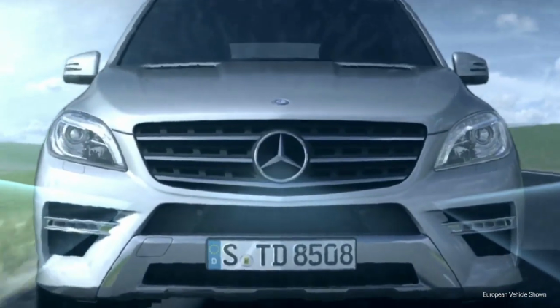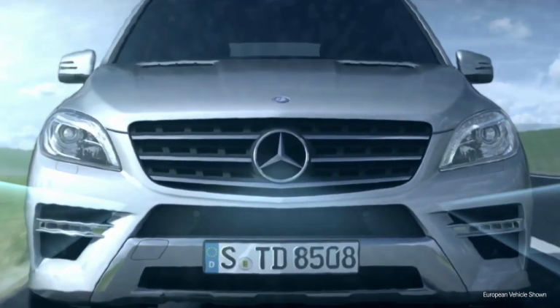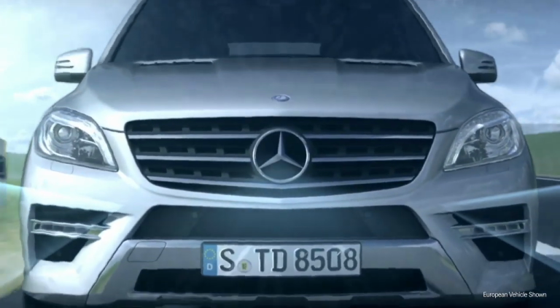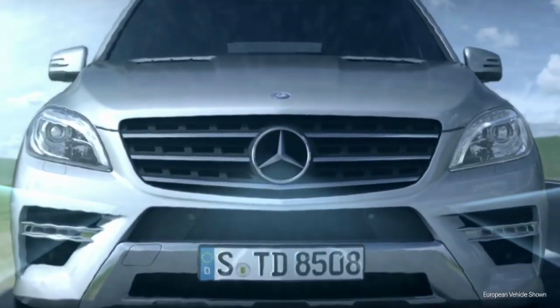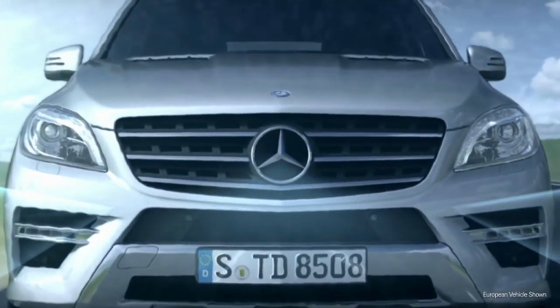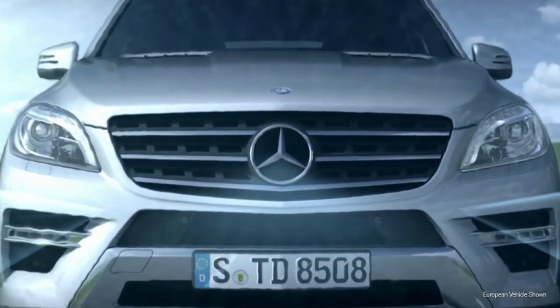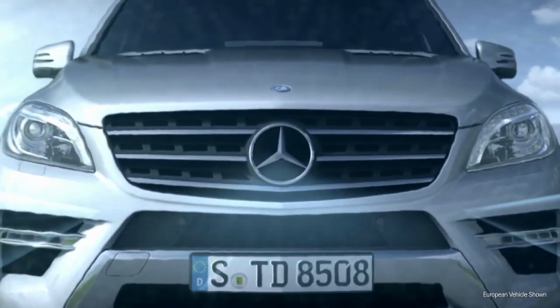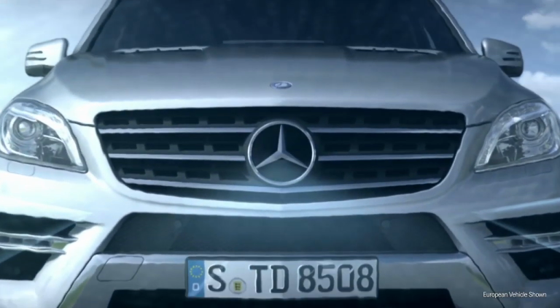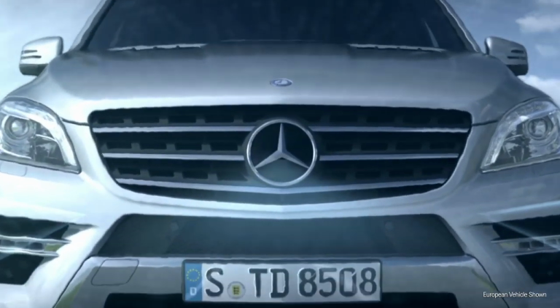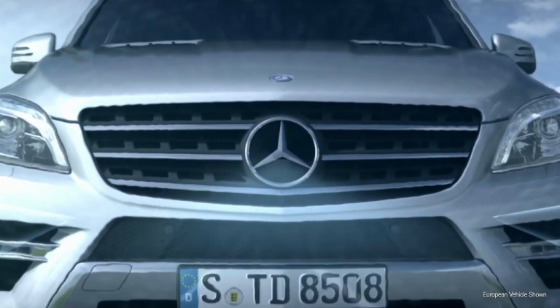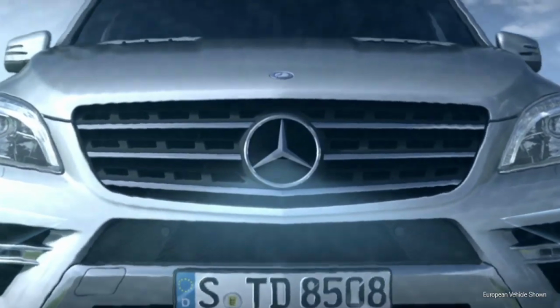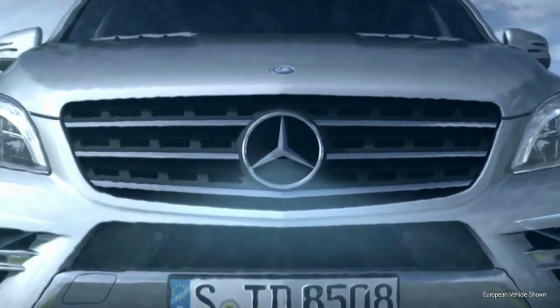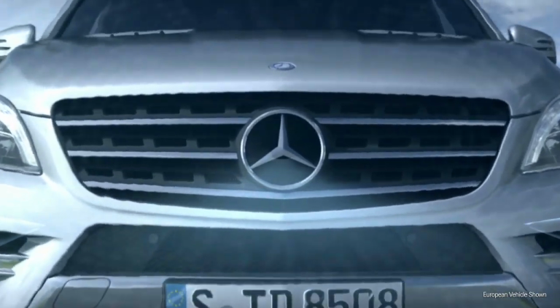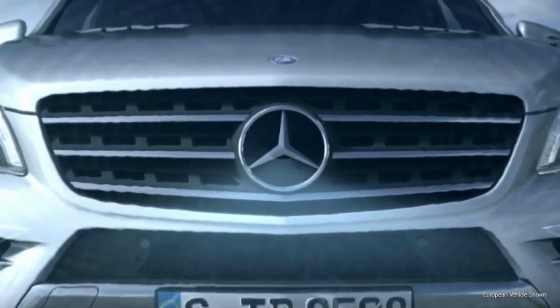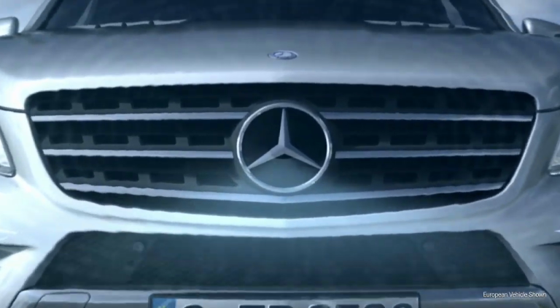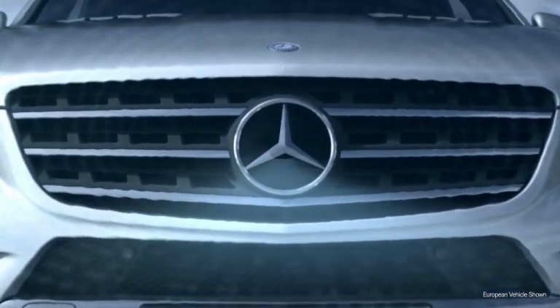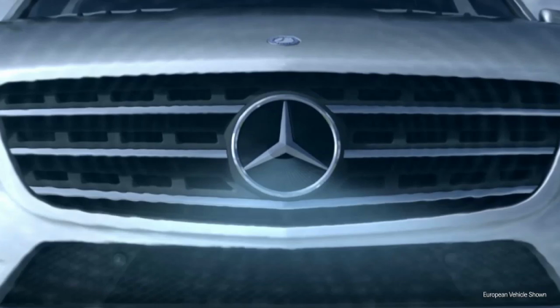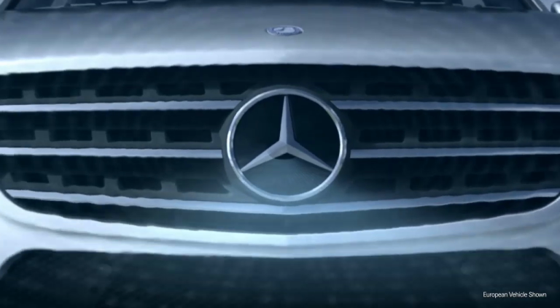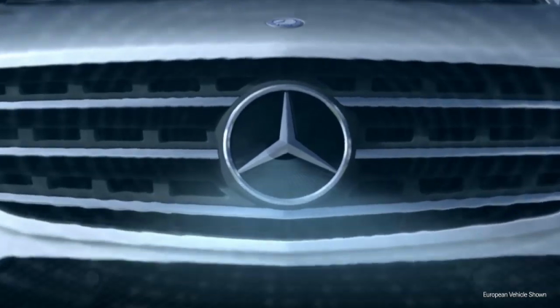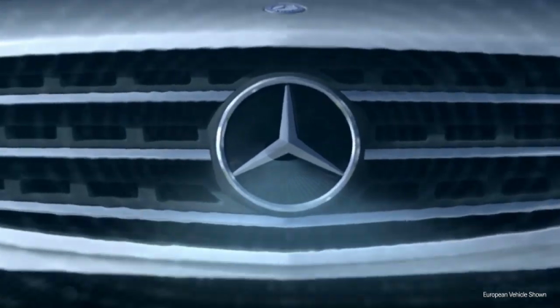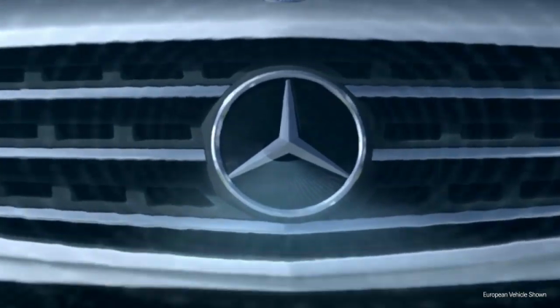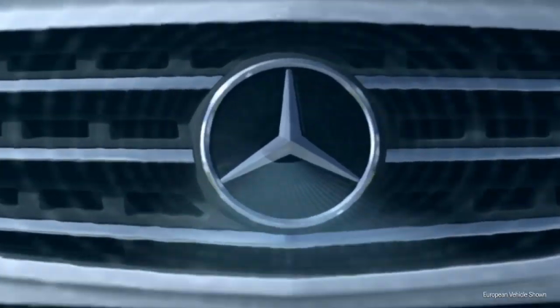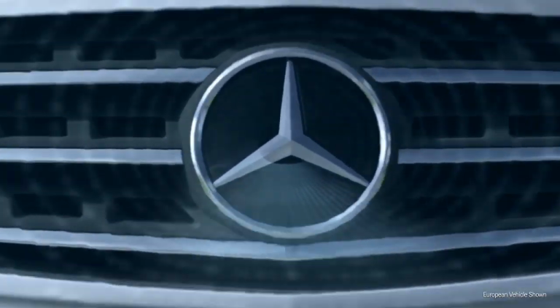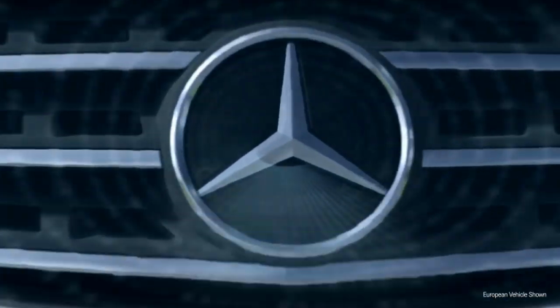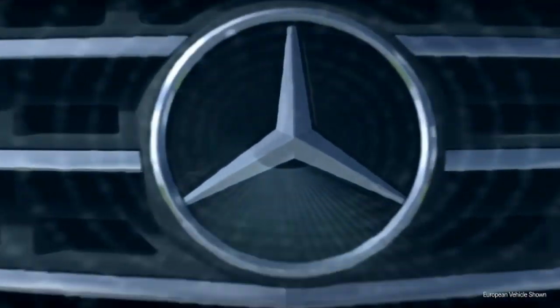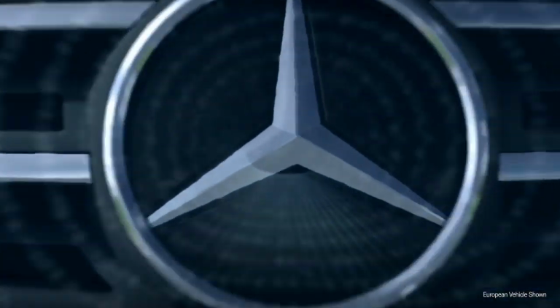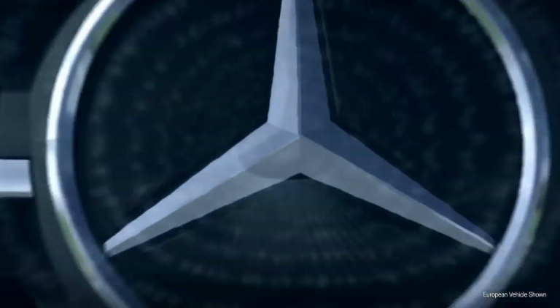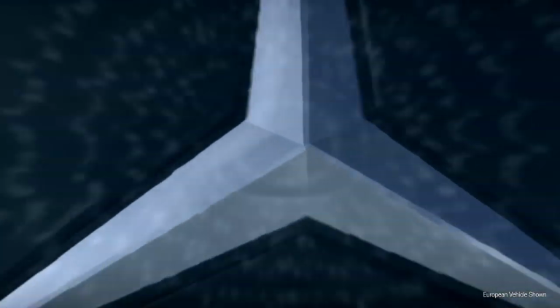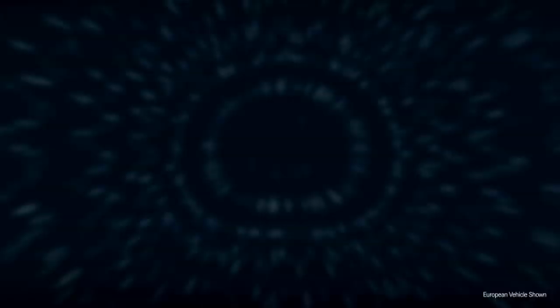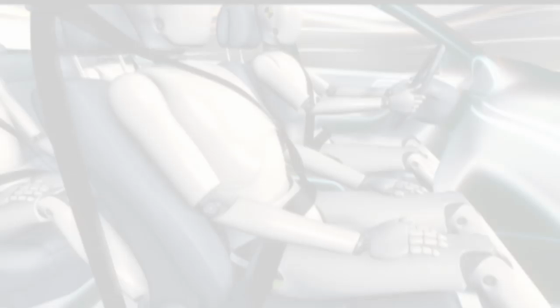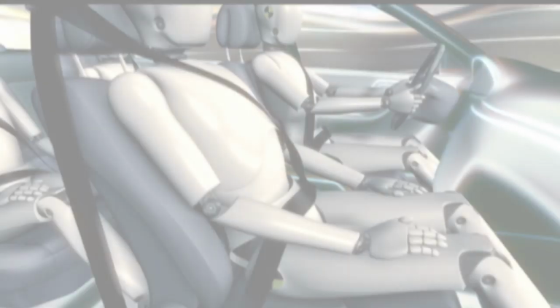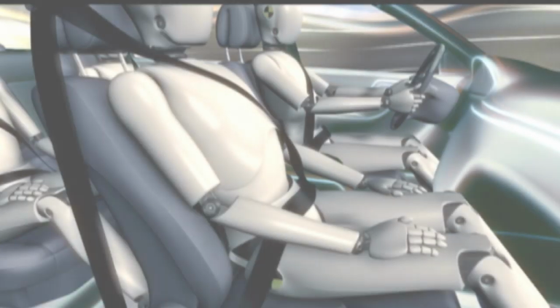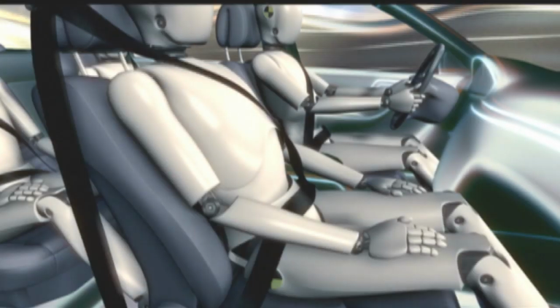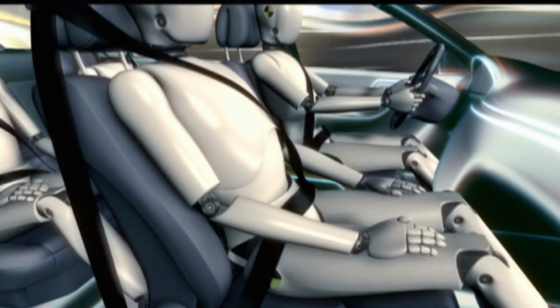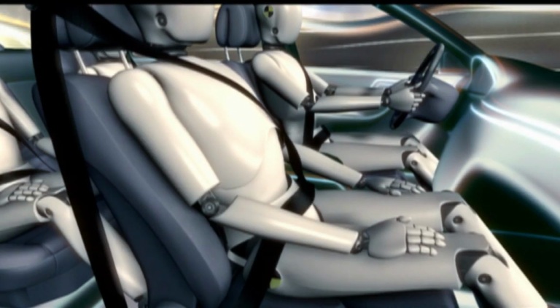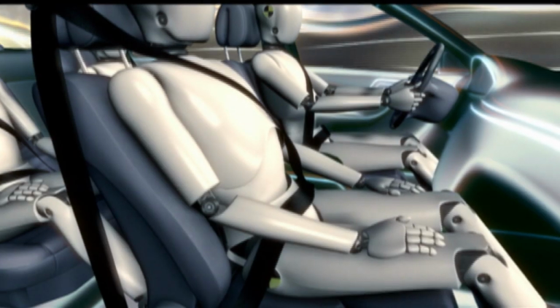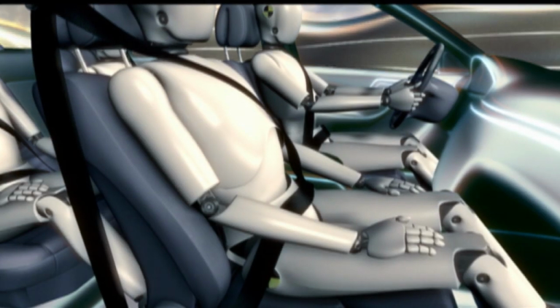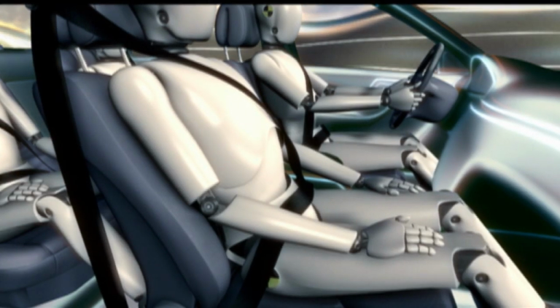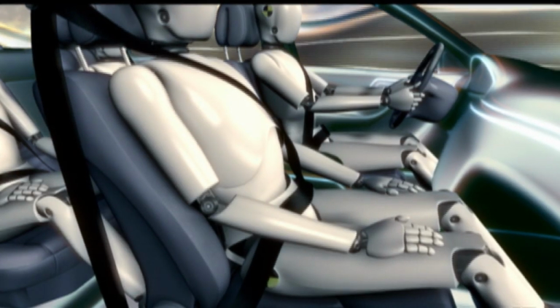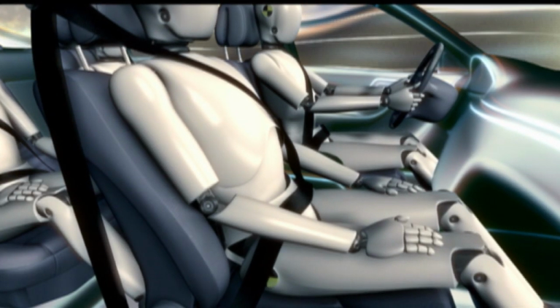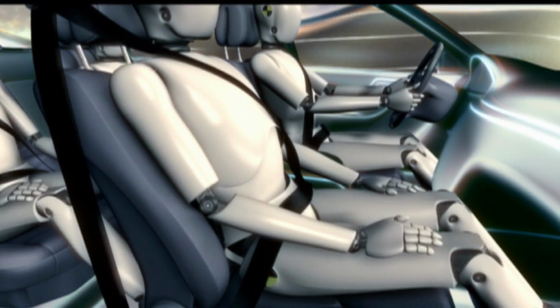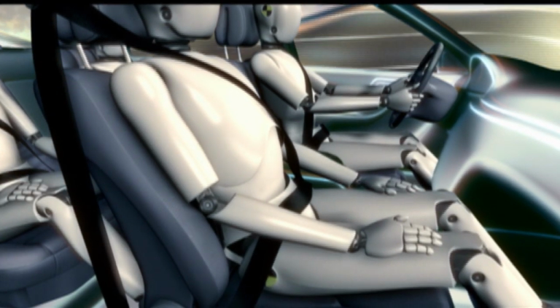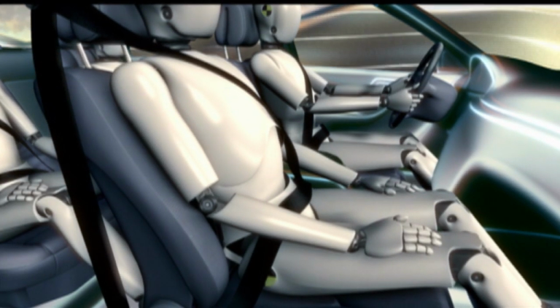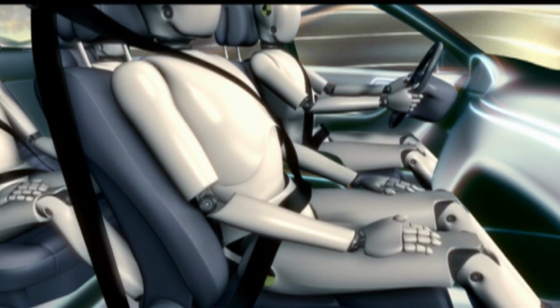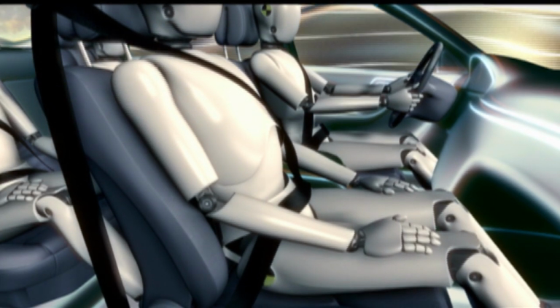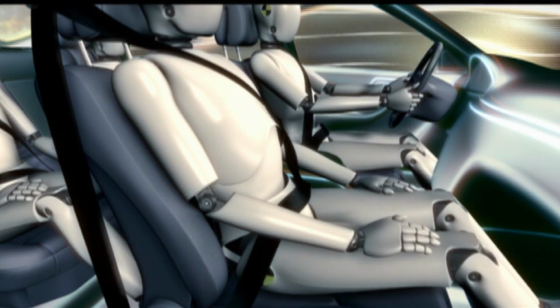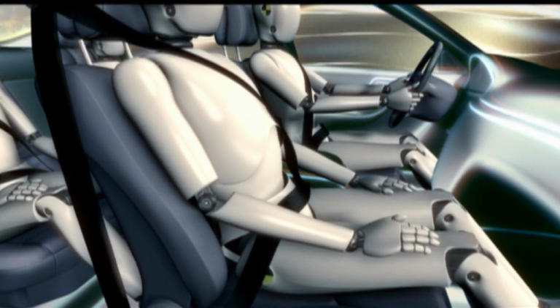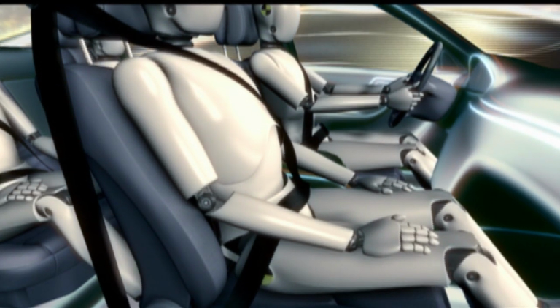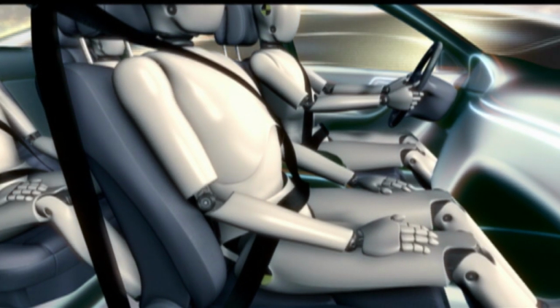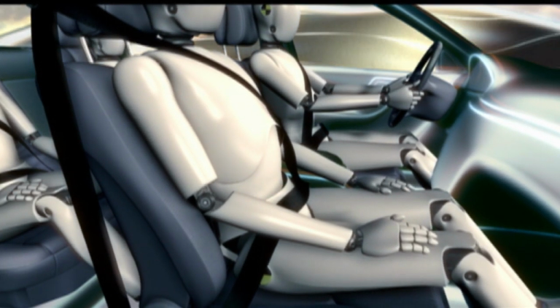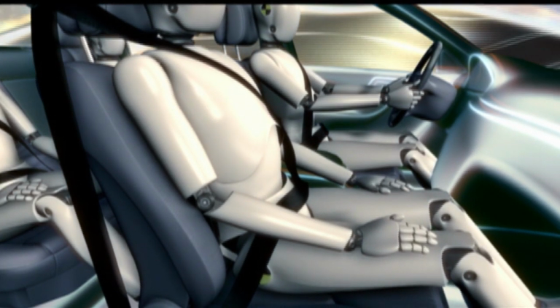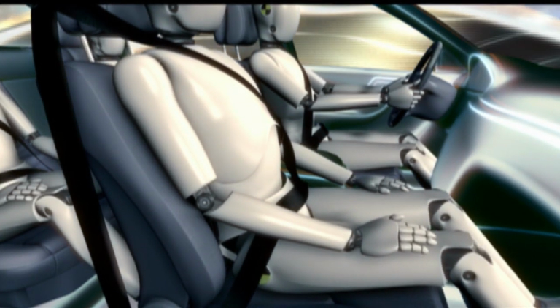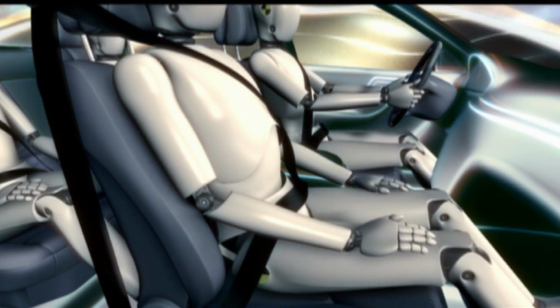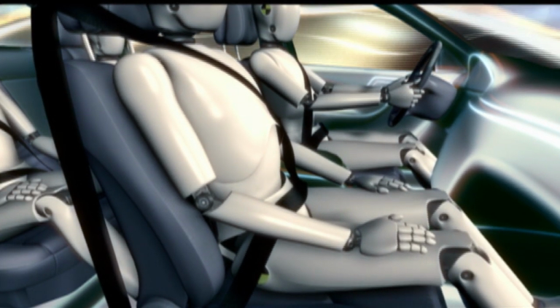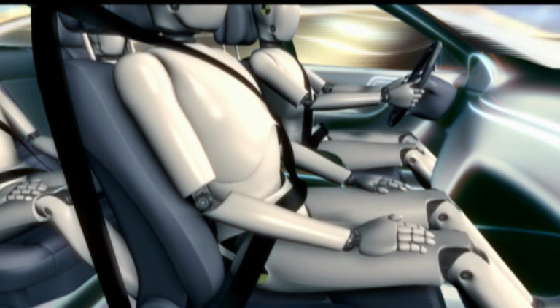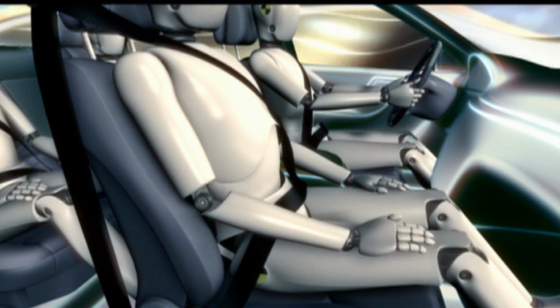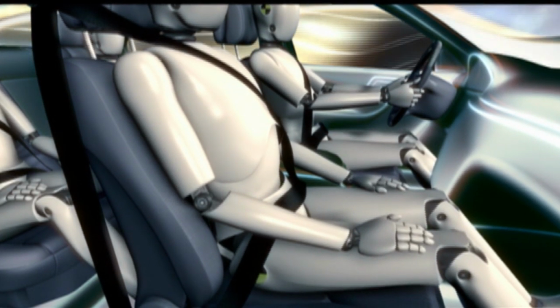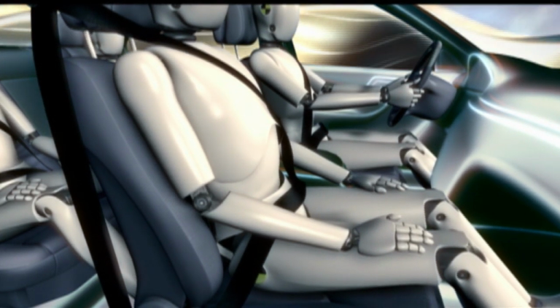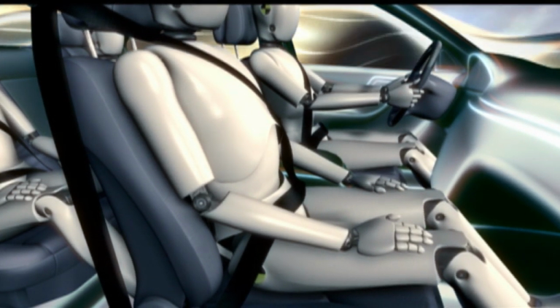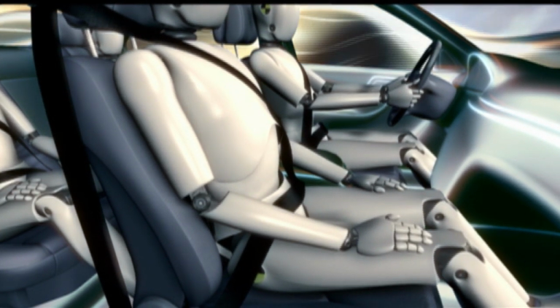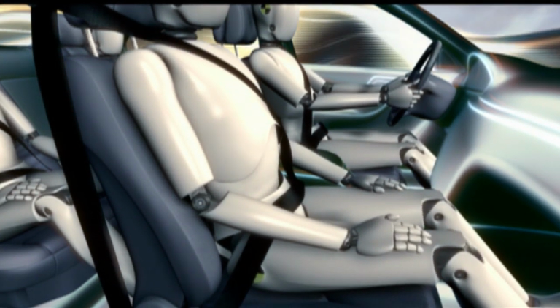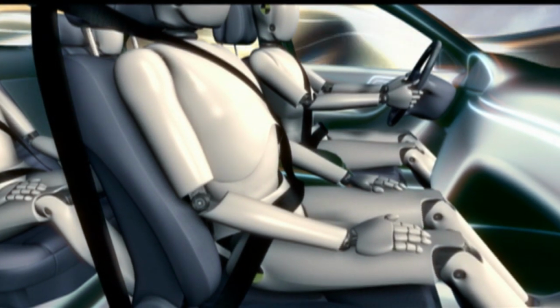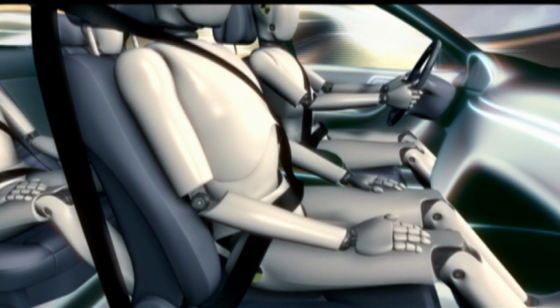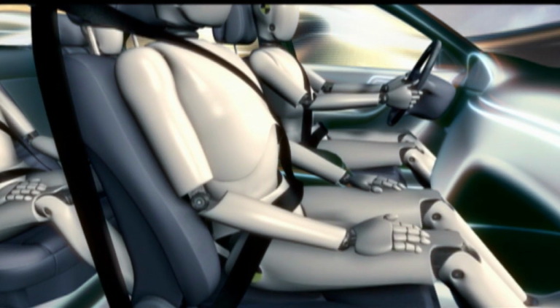Instantly, it can tighten the seatbelts, adjust the front passenger seat, and close the windows and sunroof.